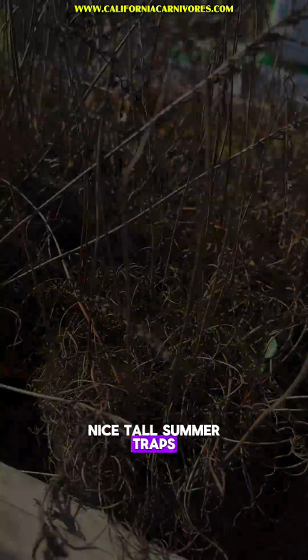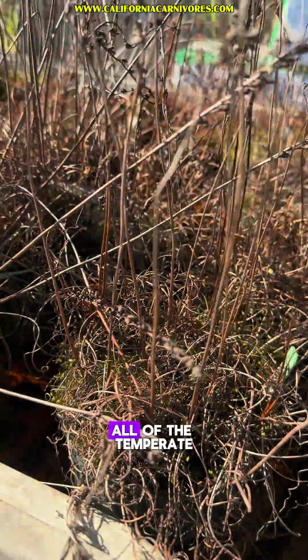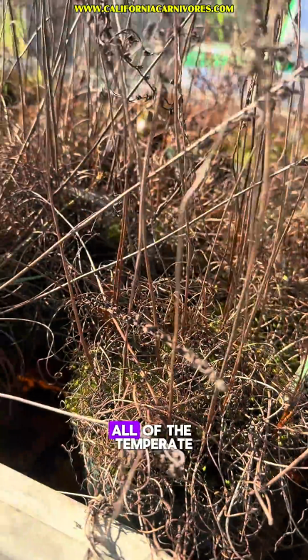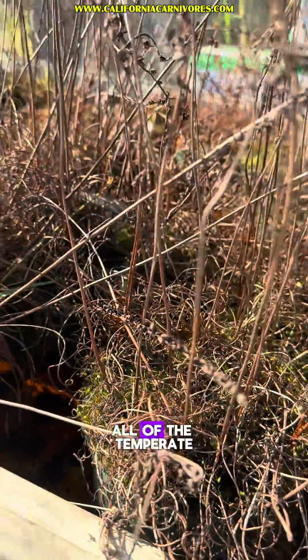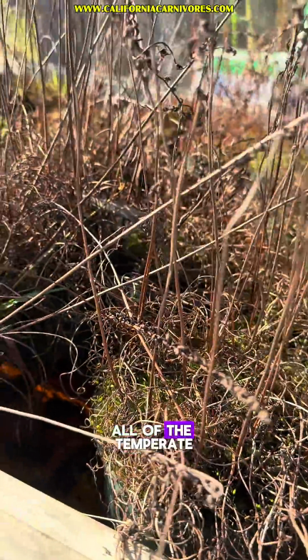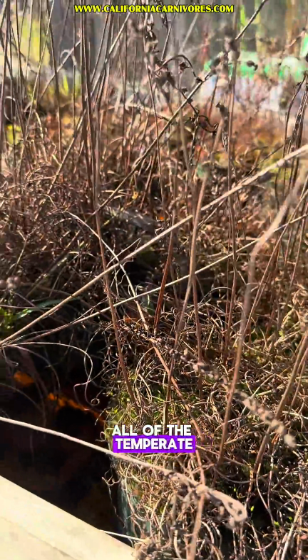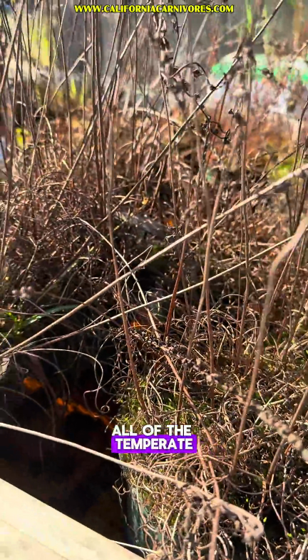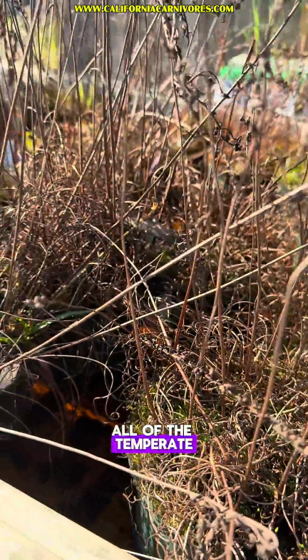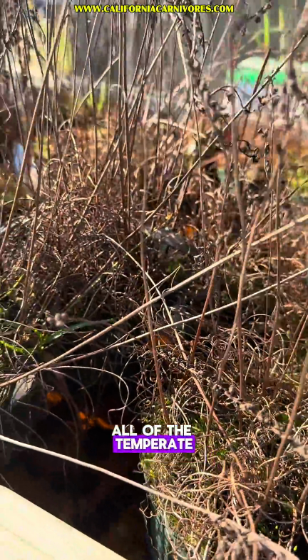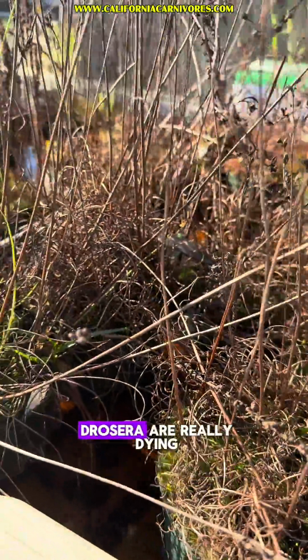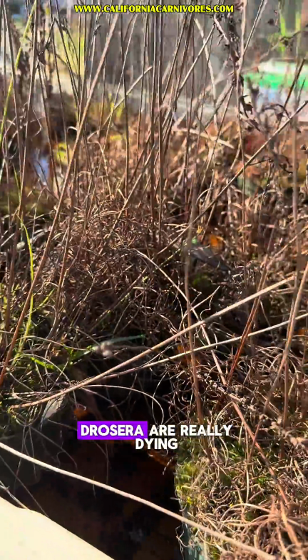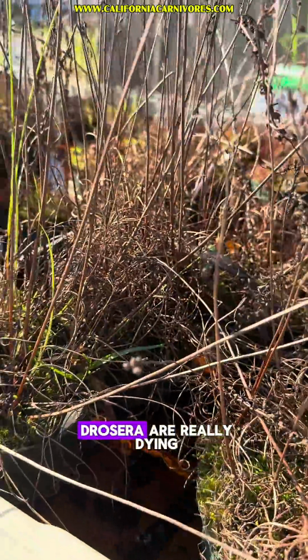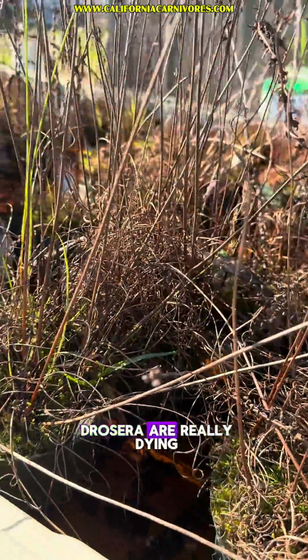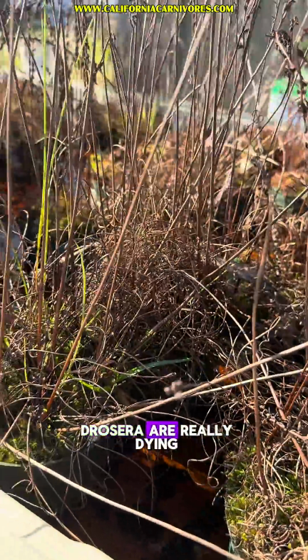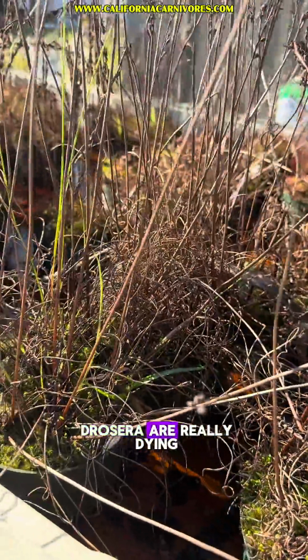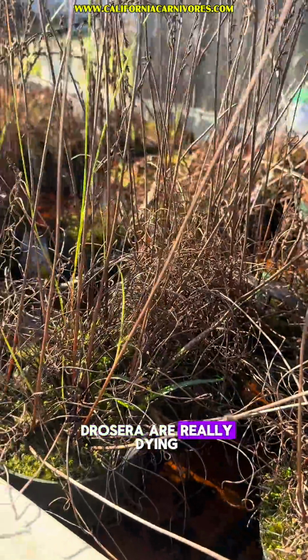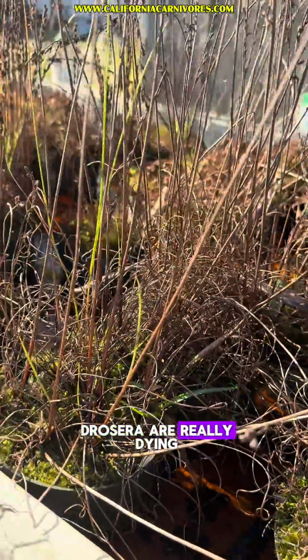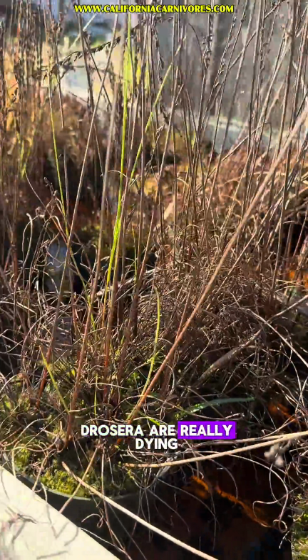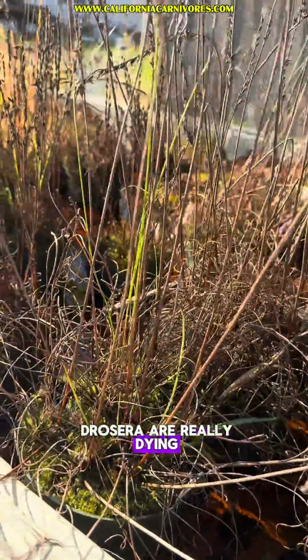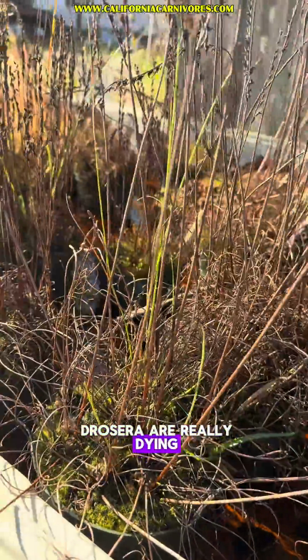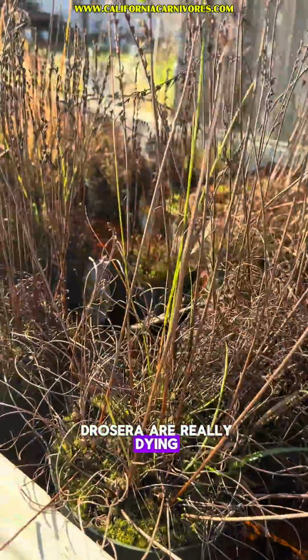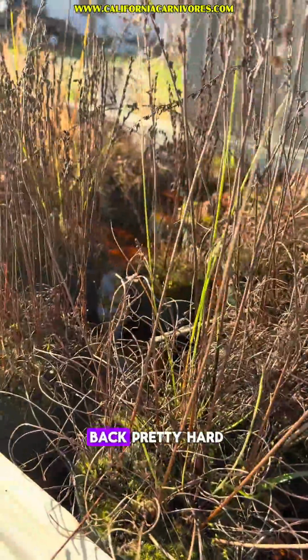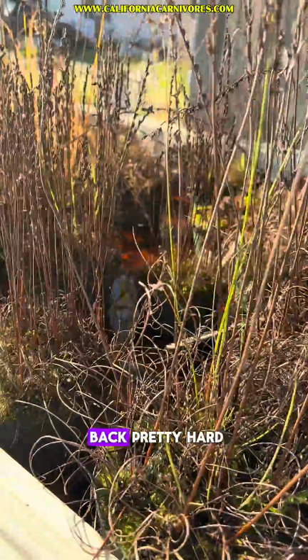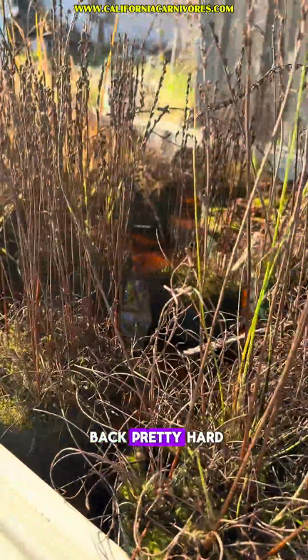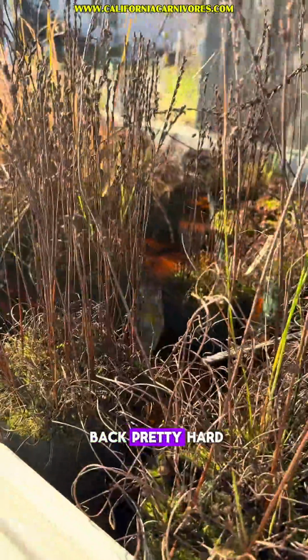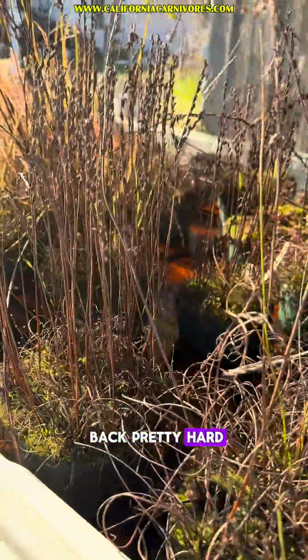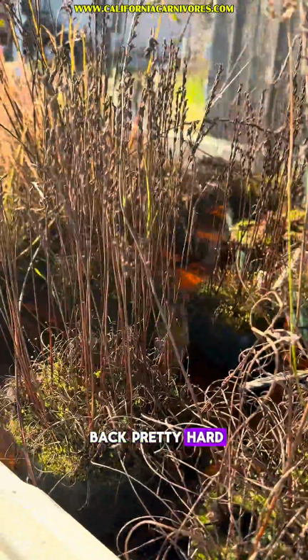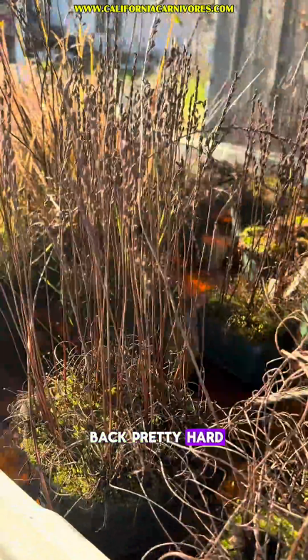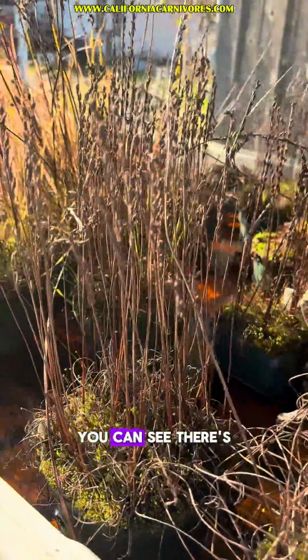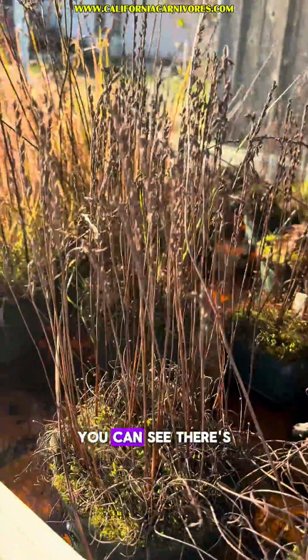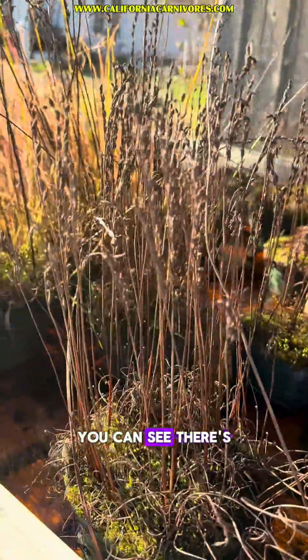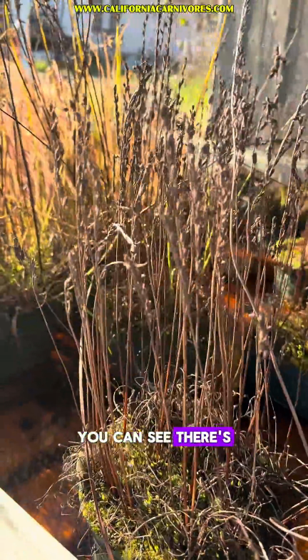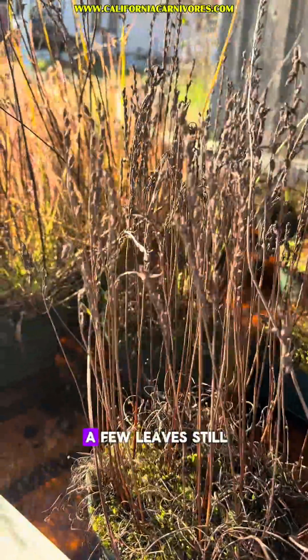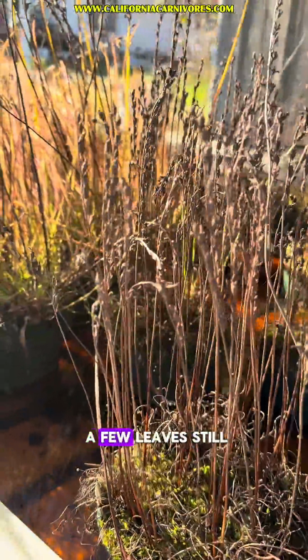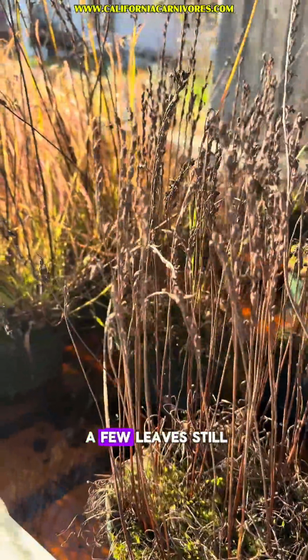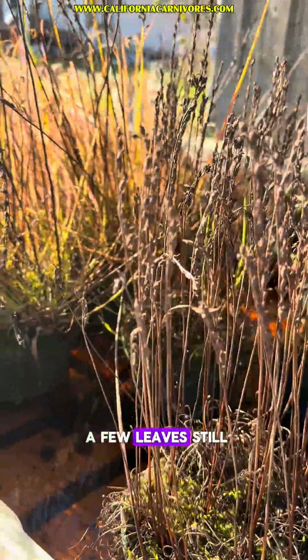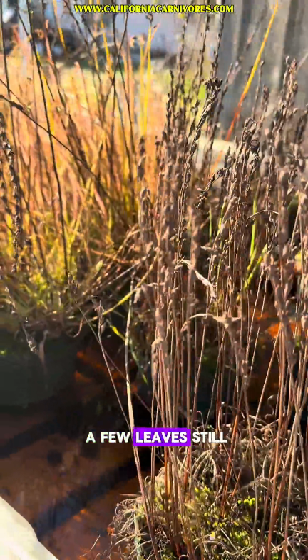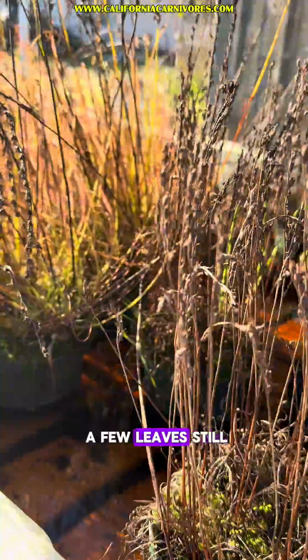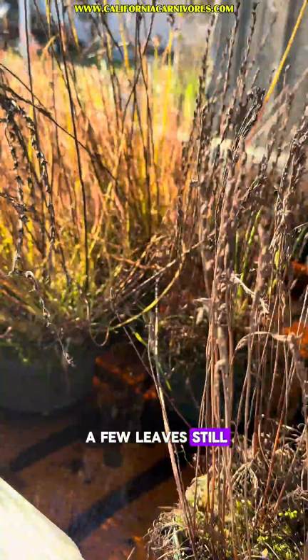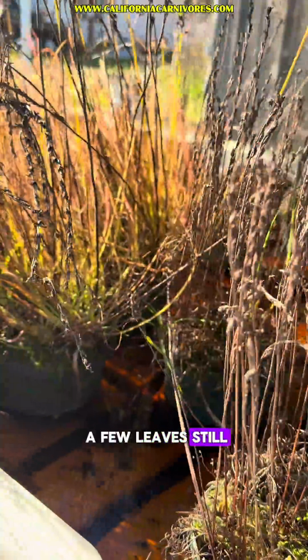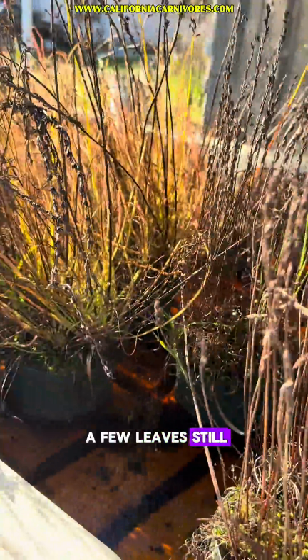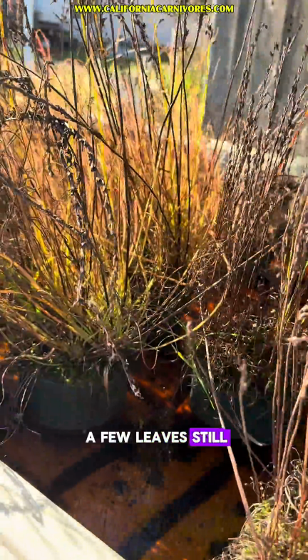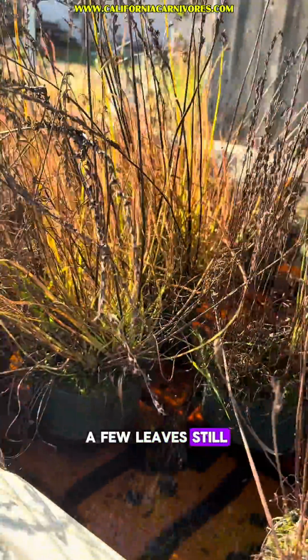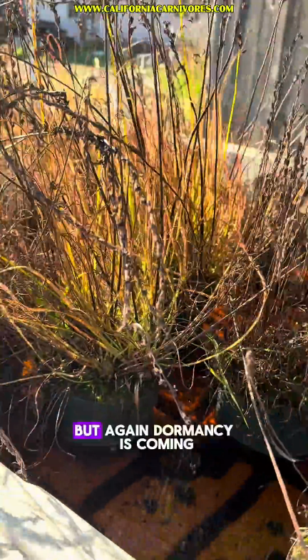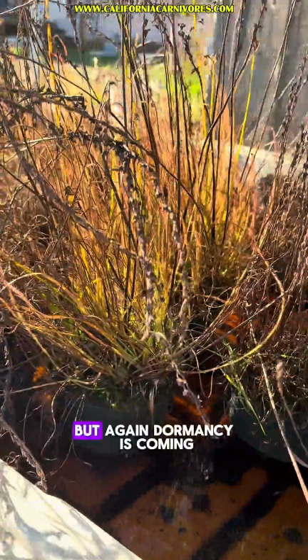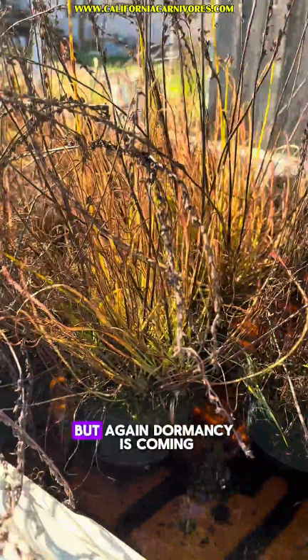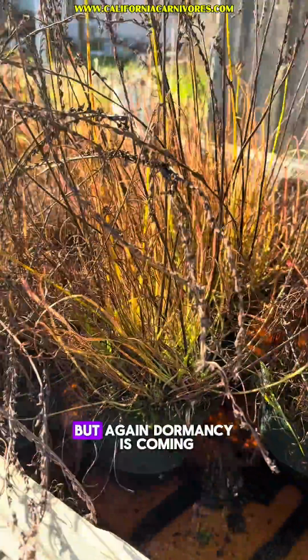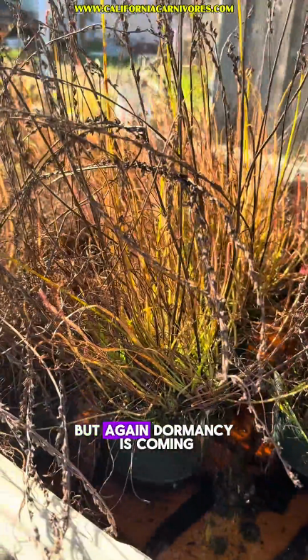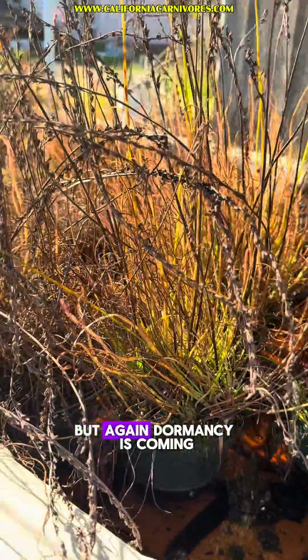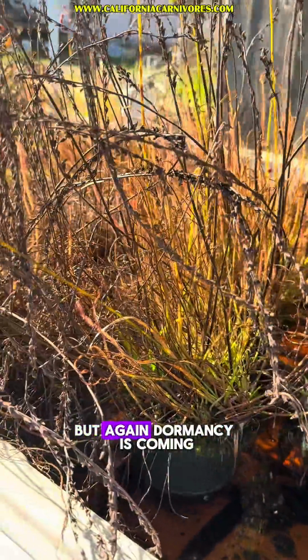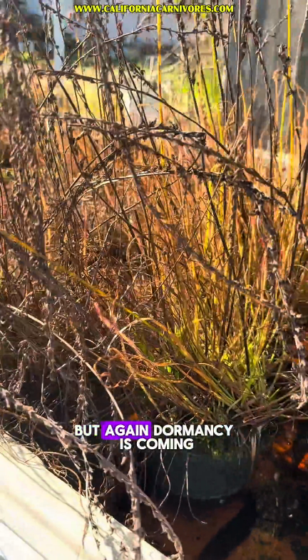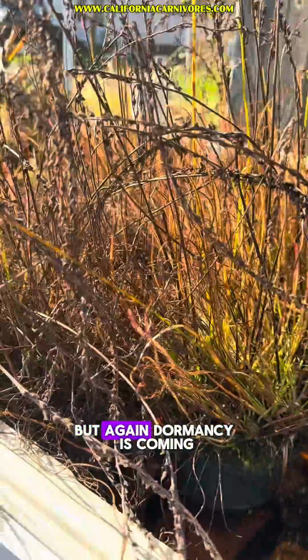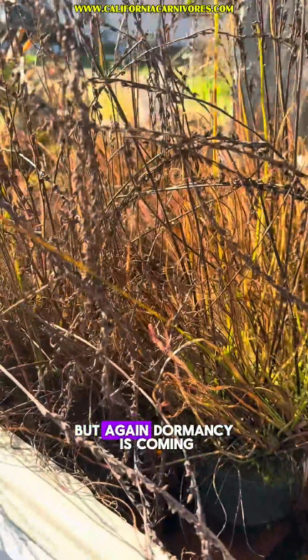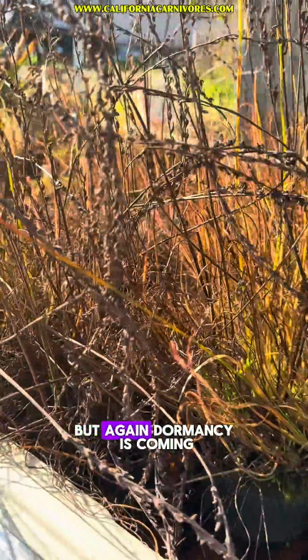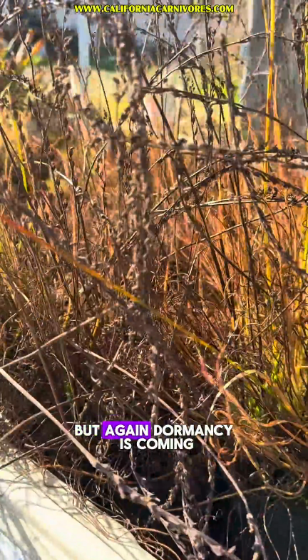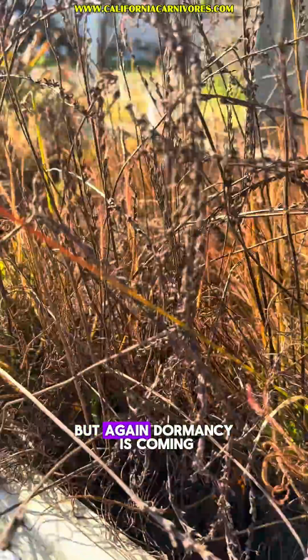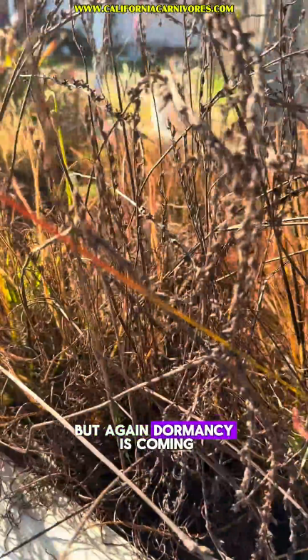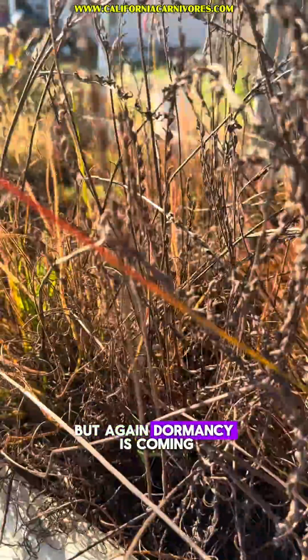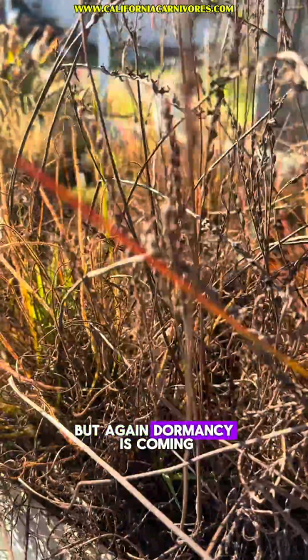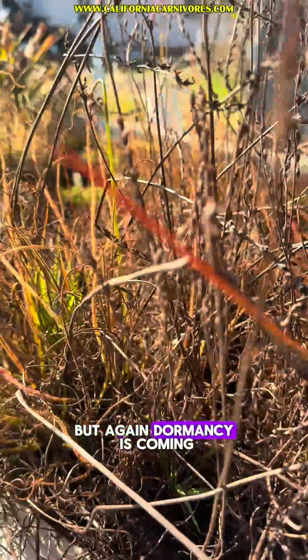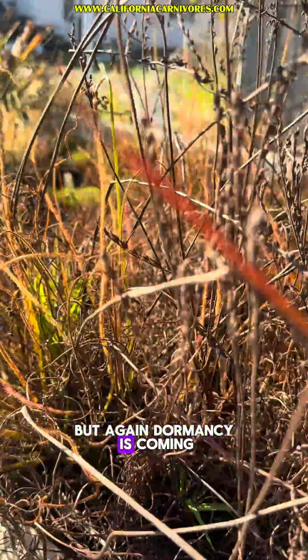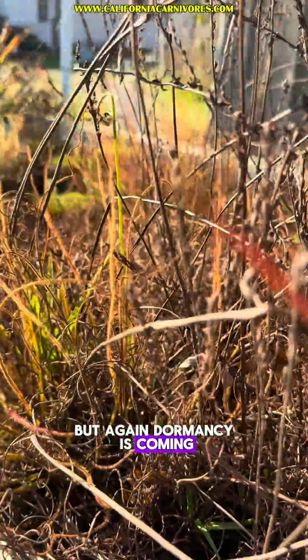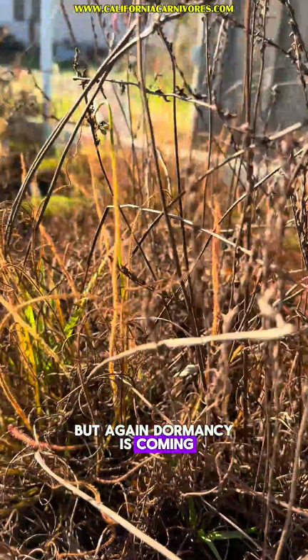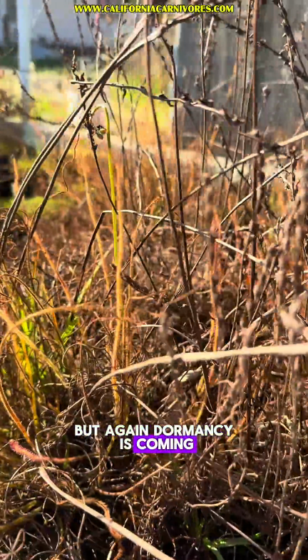All of the temperate Drosera are really dying back pretty hard. You can see there's a few leaves still, but dormancy is coming.